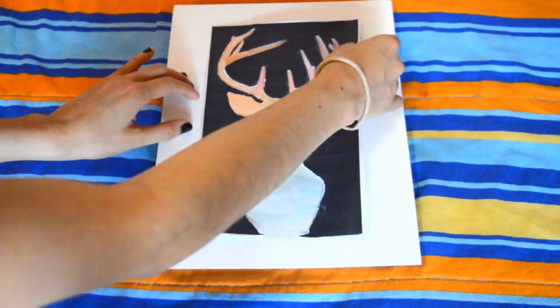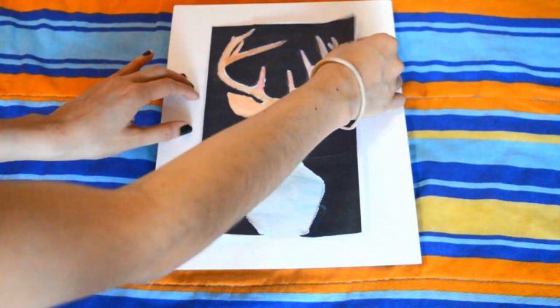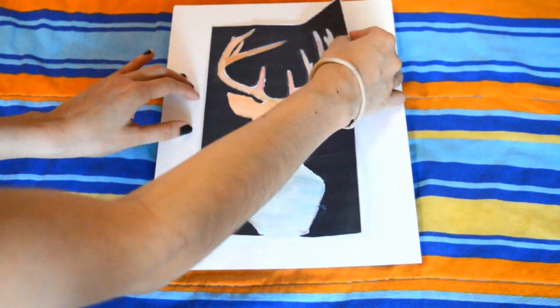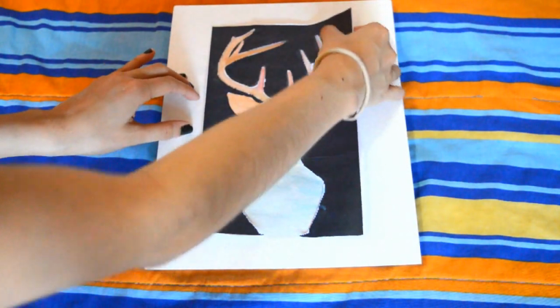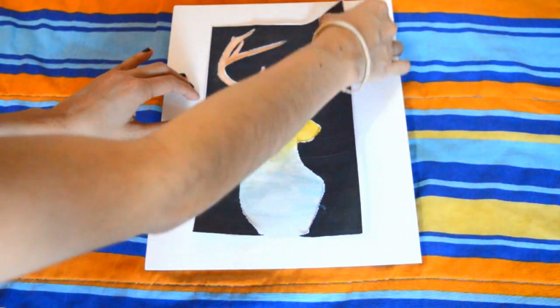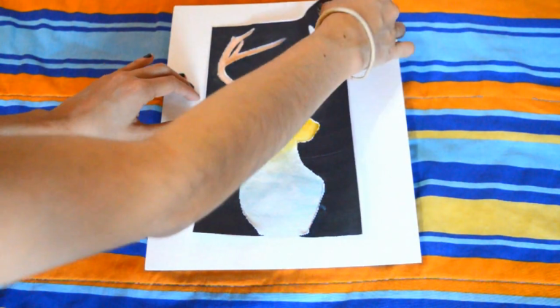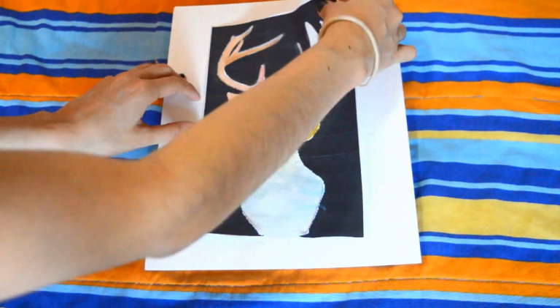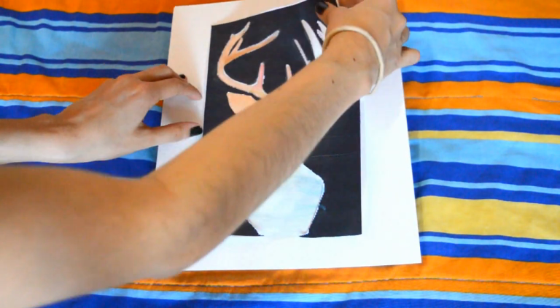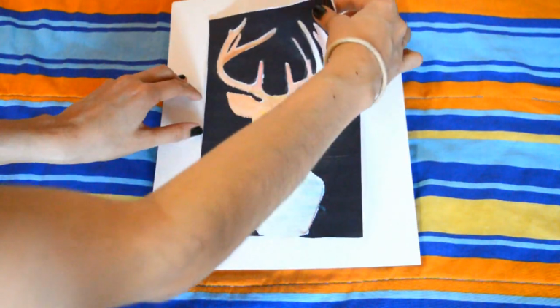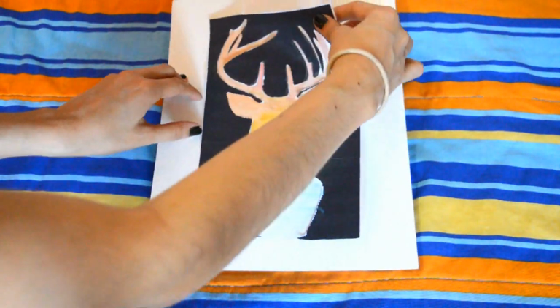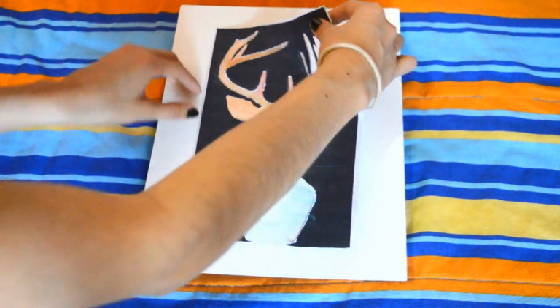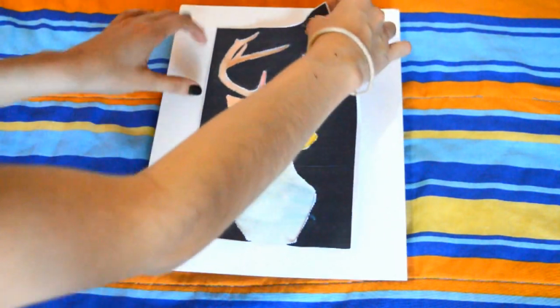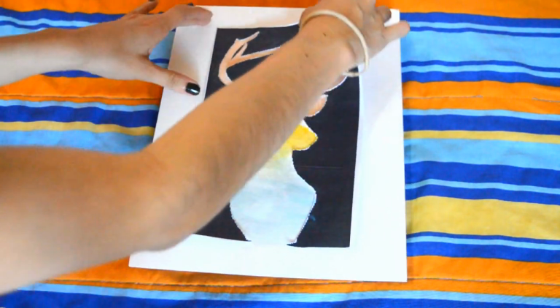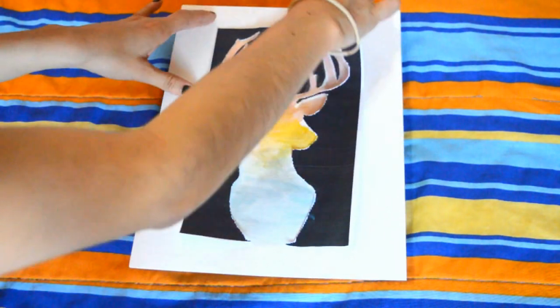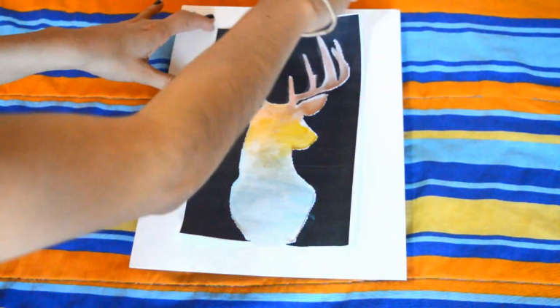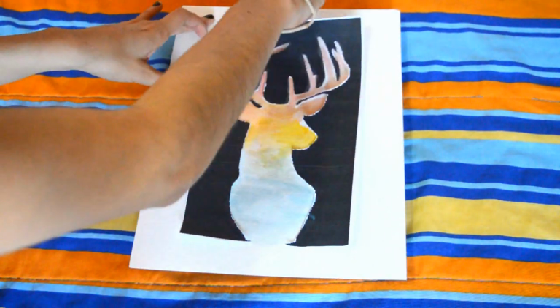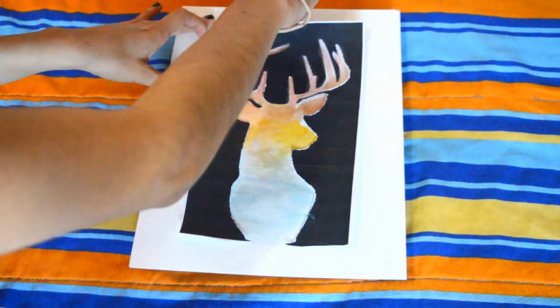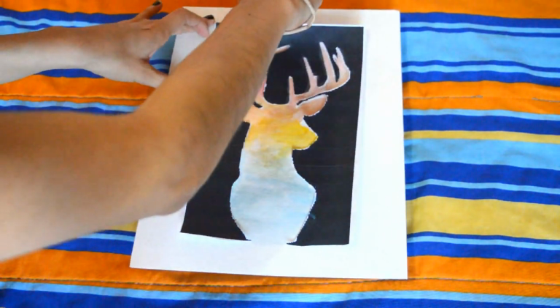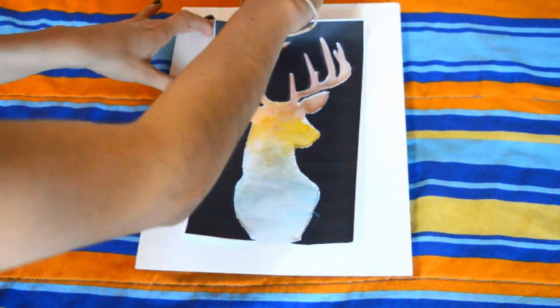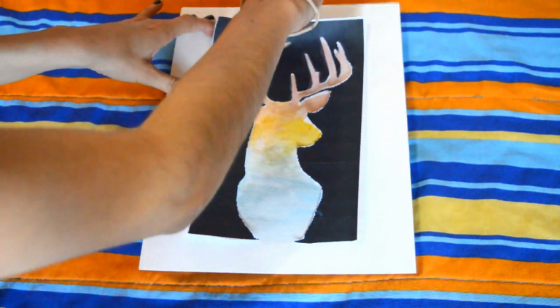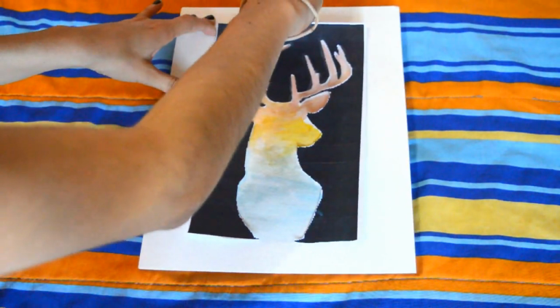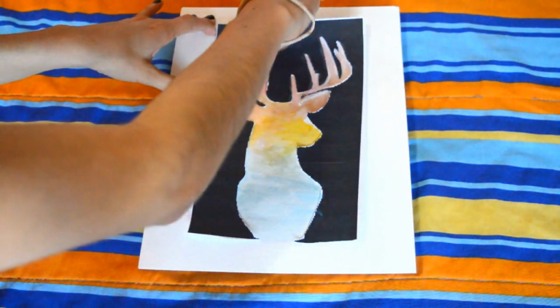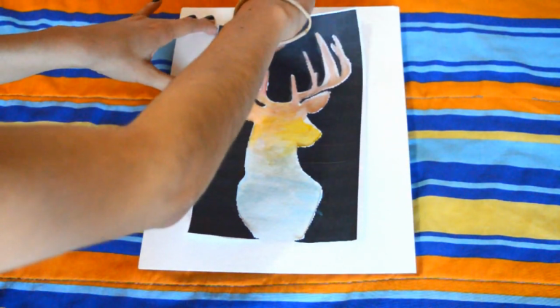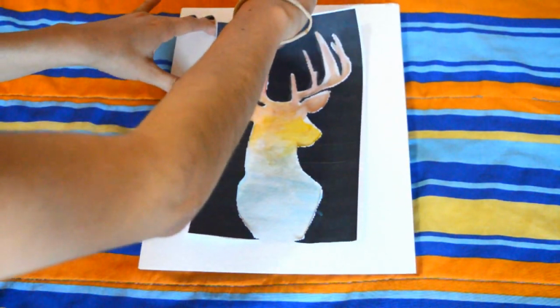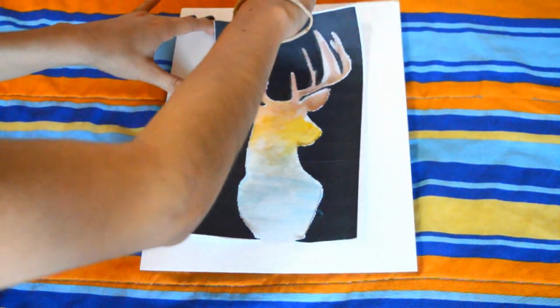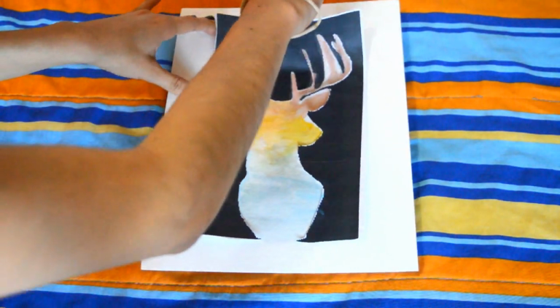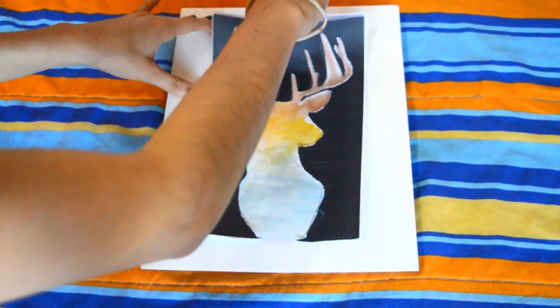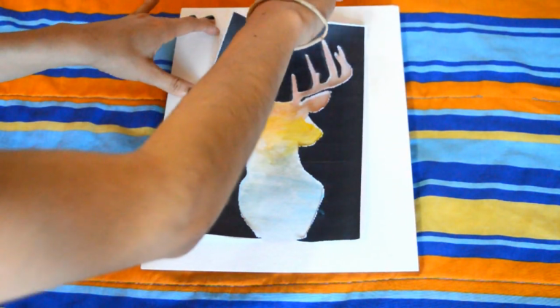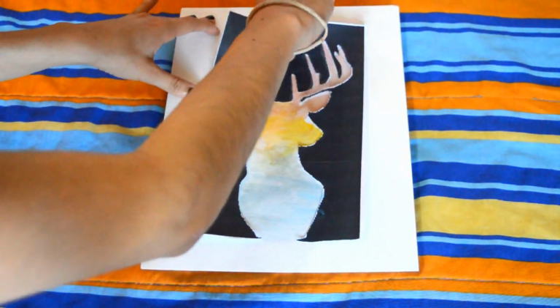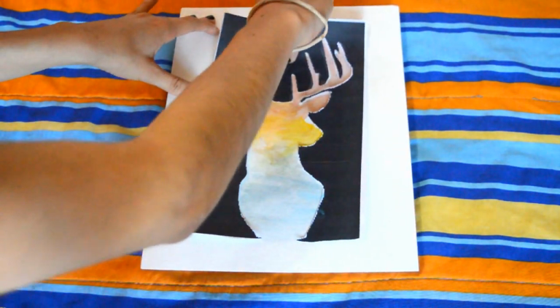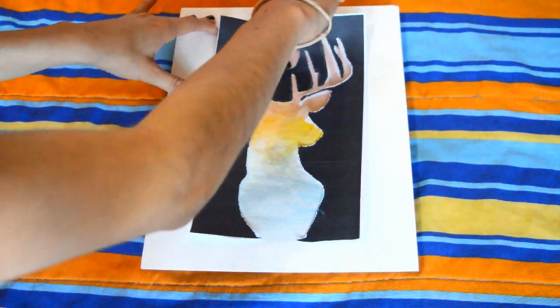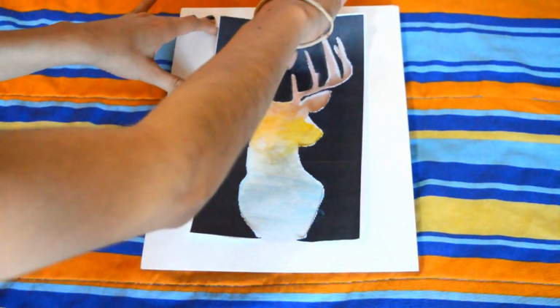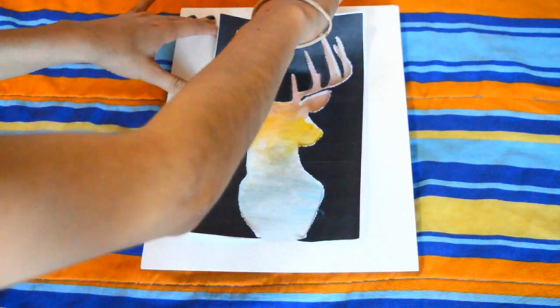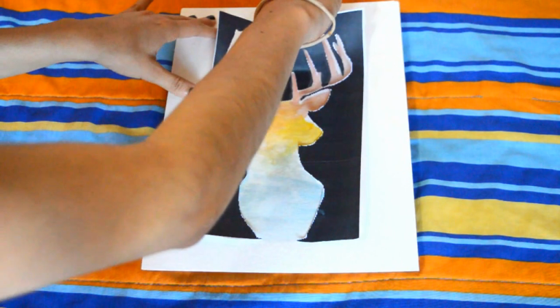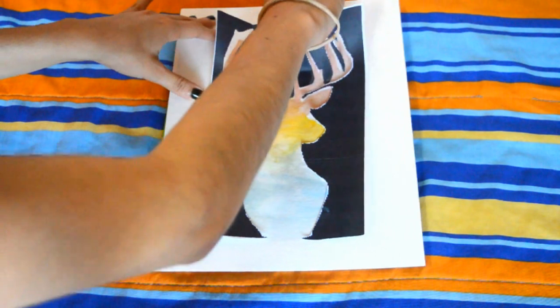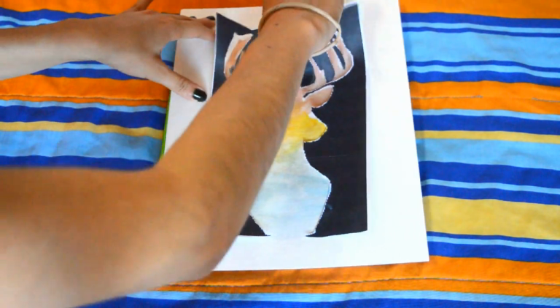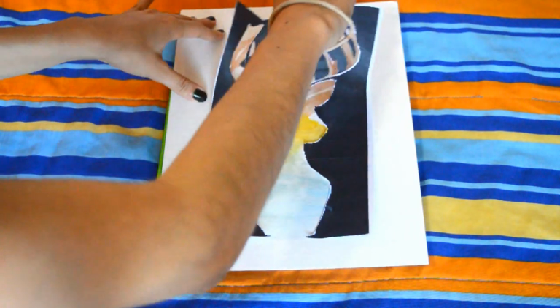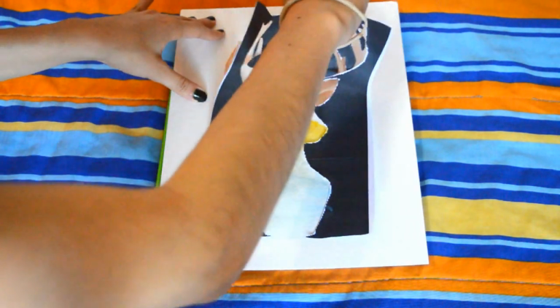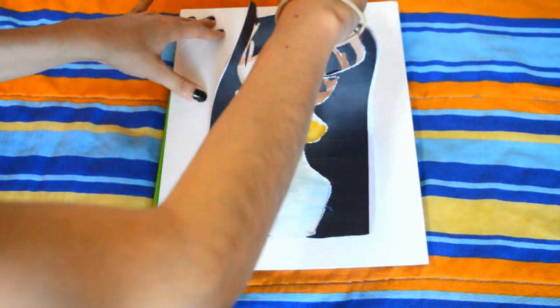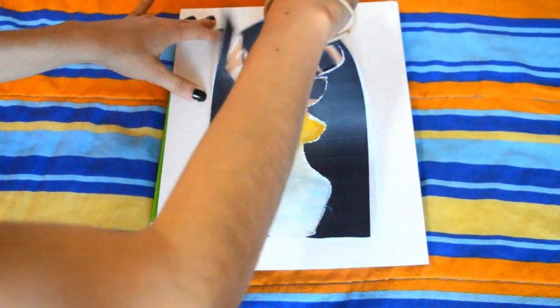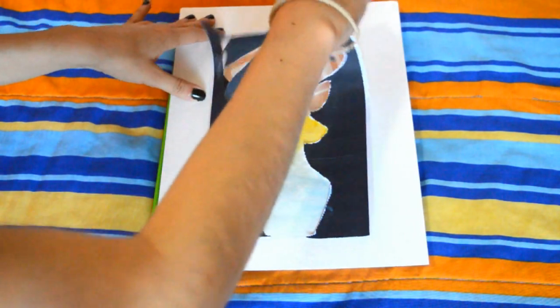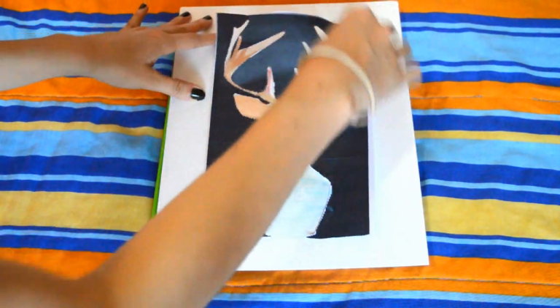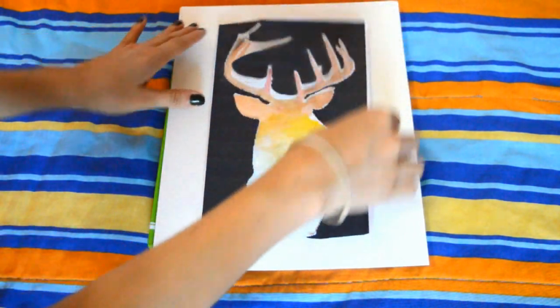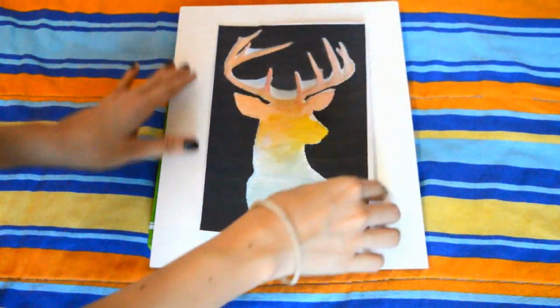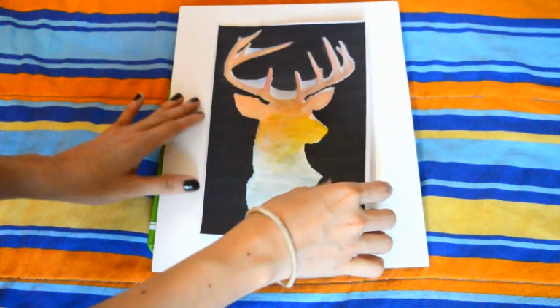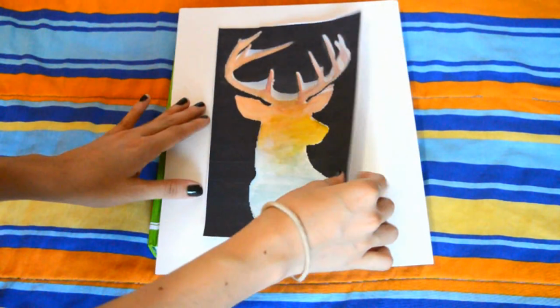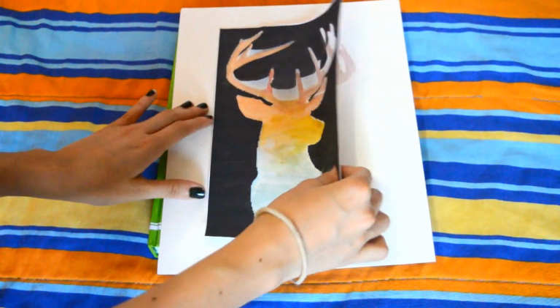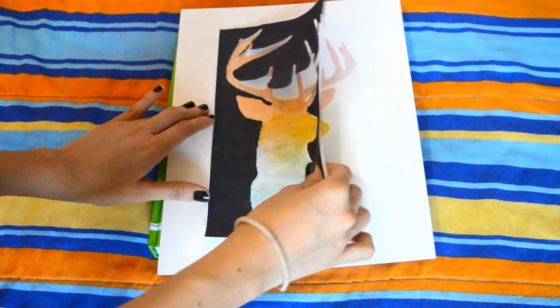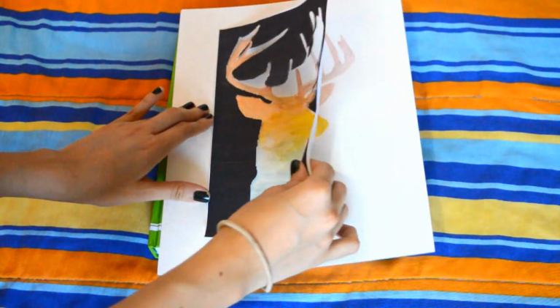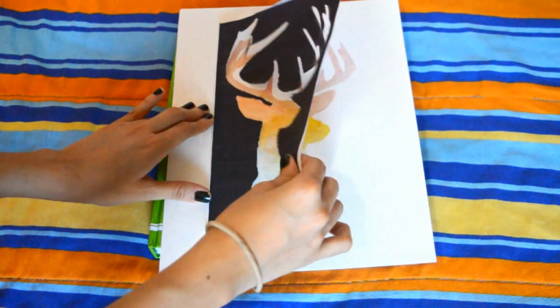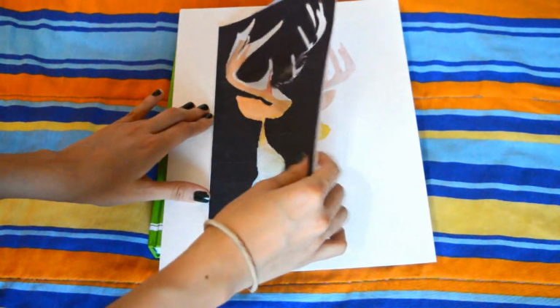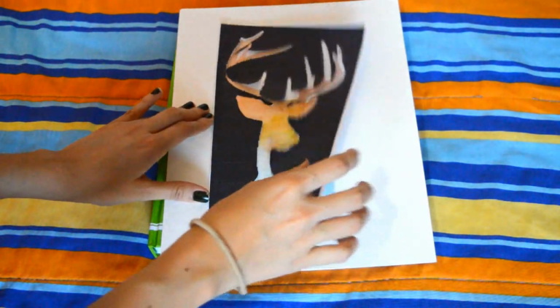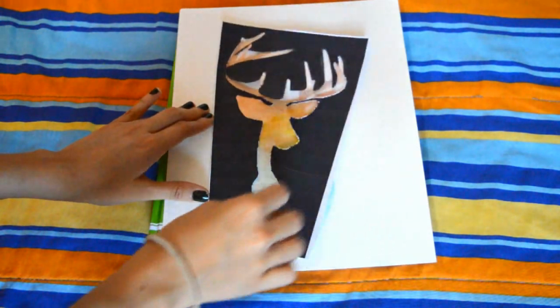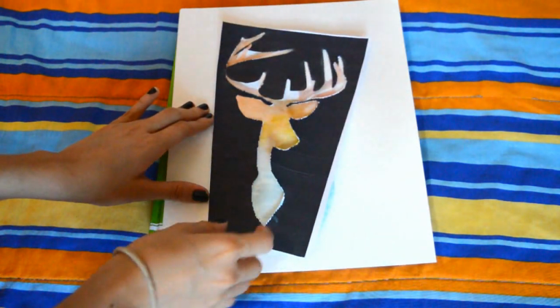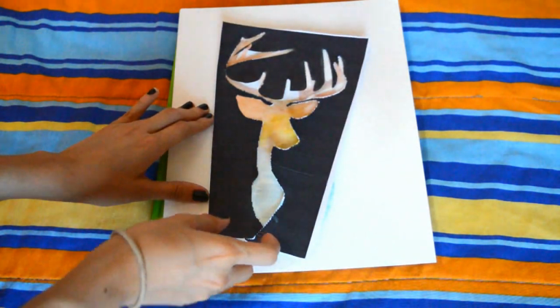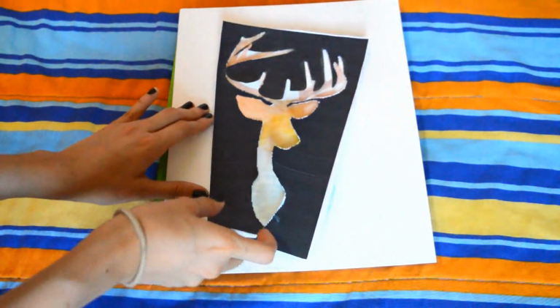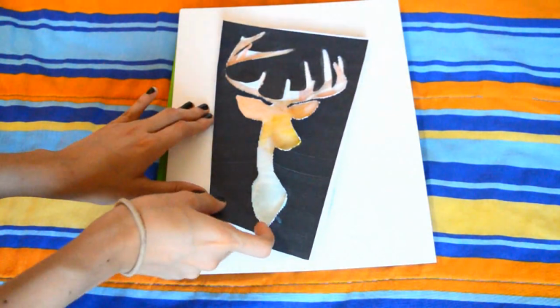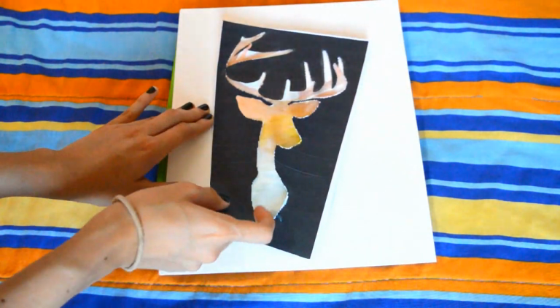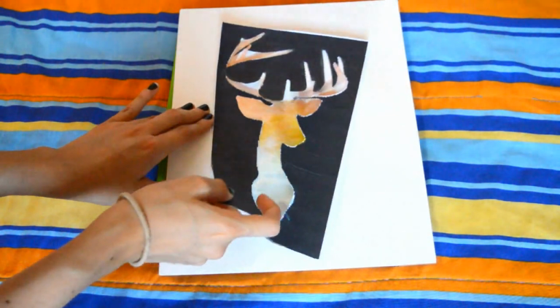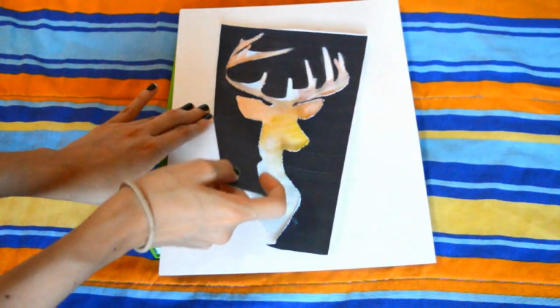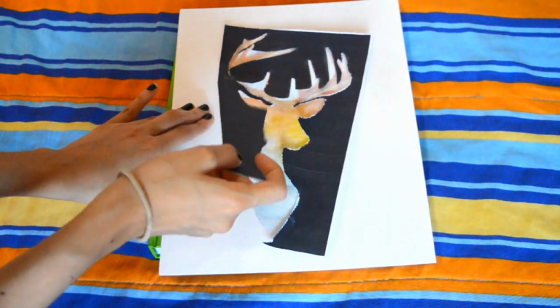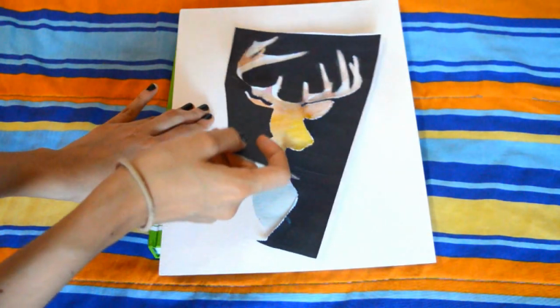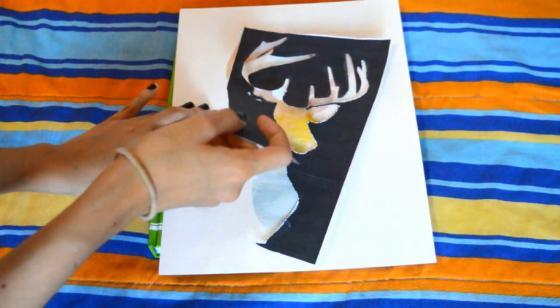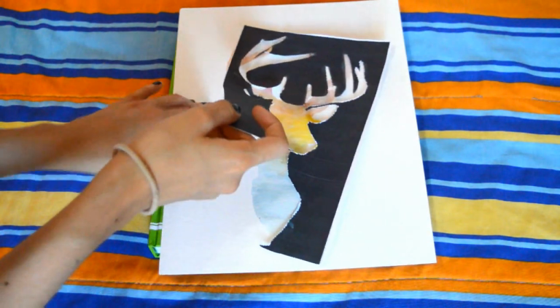Espera que se sequen bien las acuarelas y luego retiras el molde con mucho cuidado. Y ya tendrás listo tu cuadro de alce perfecto para este otoño.